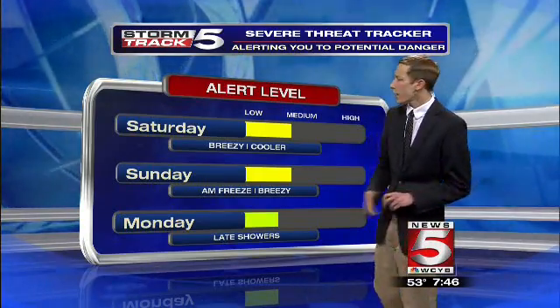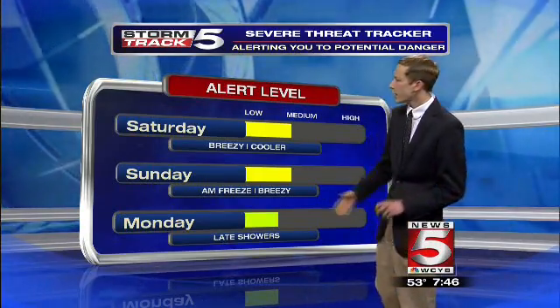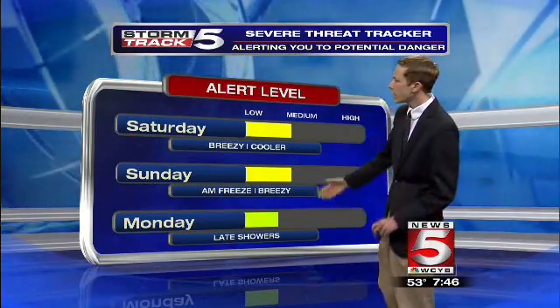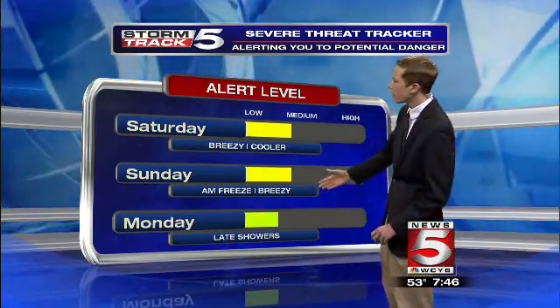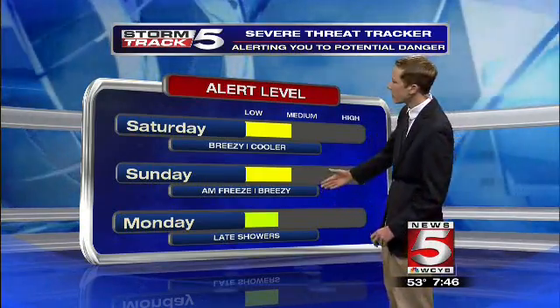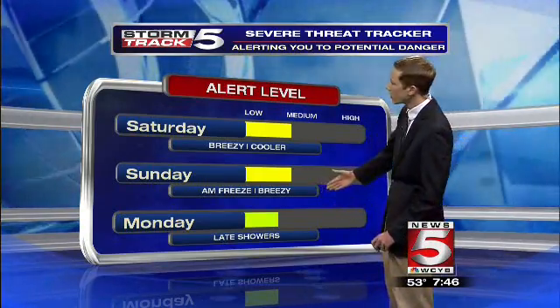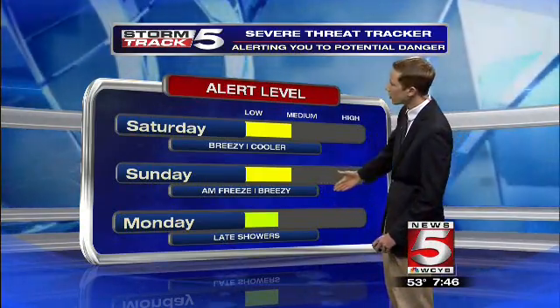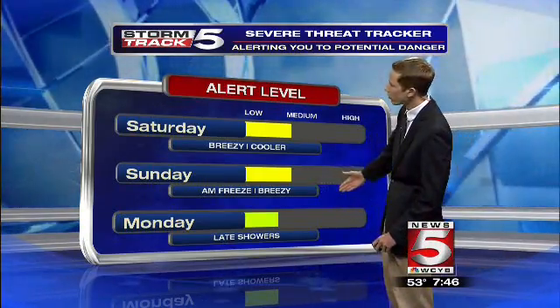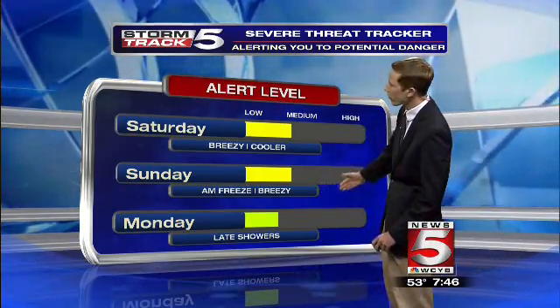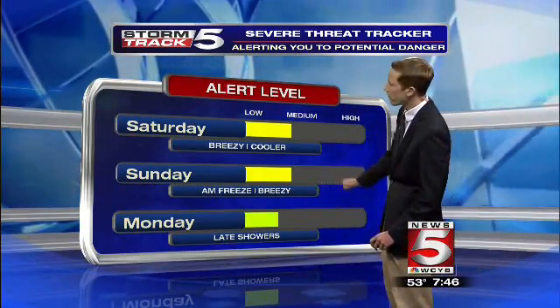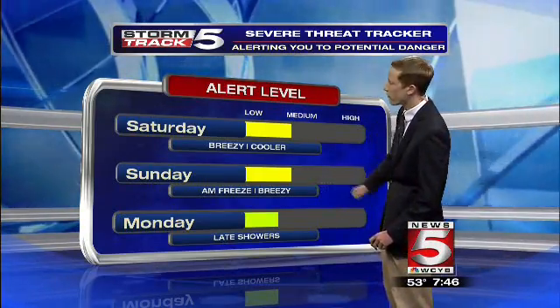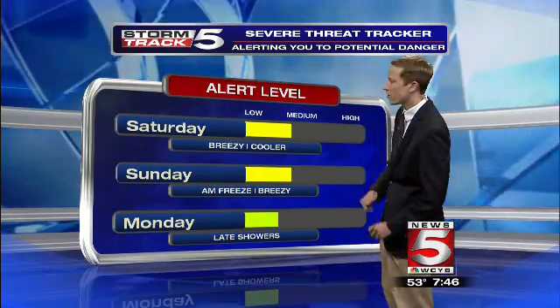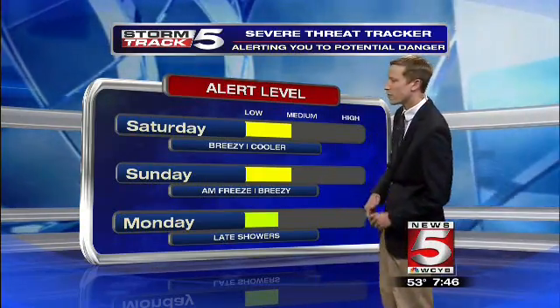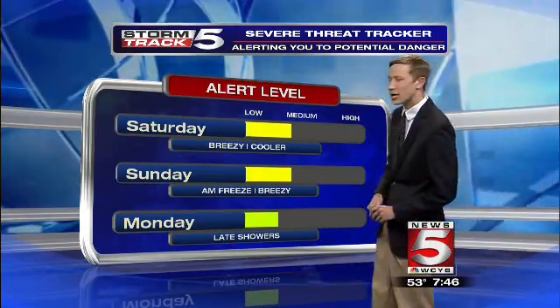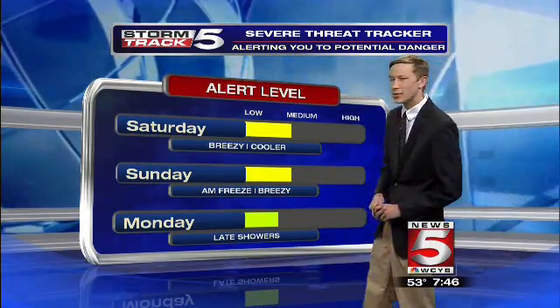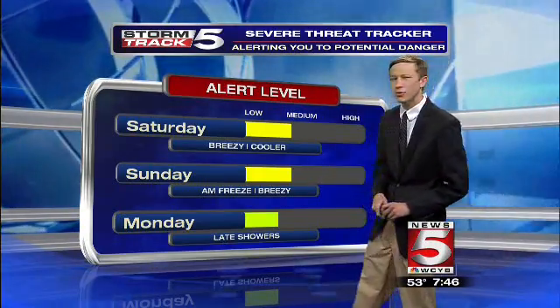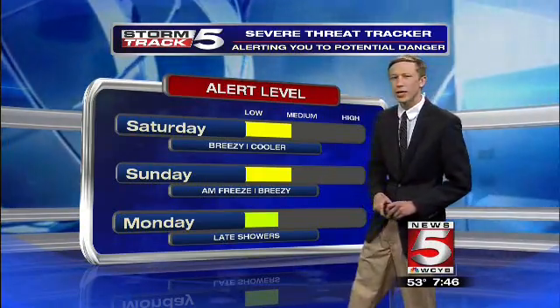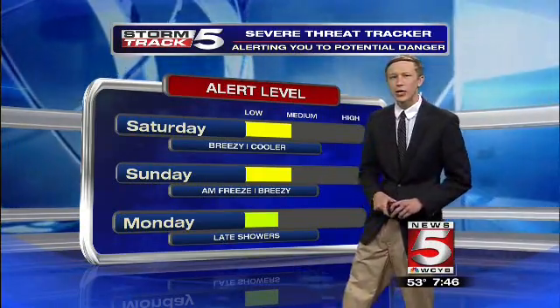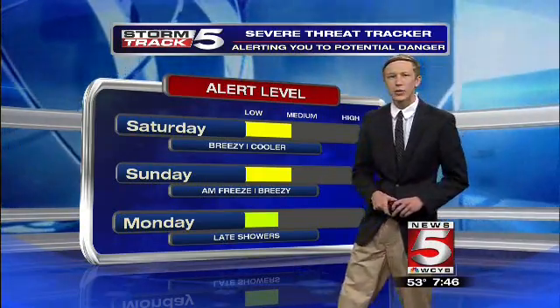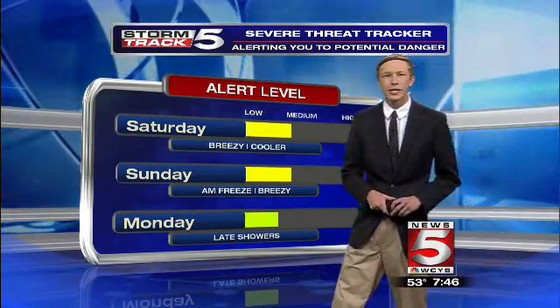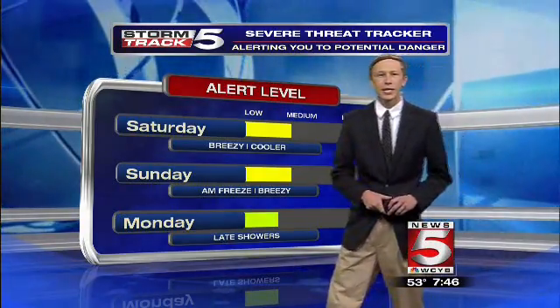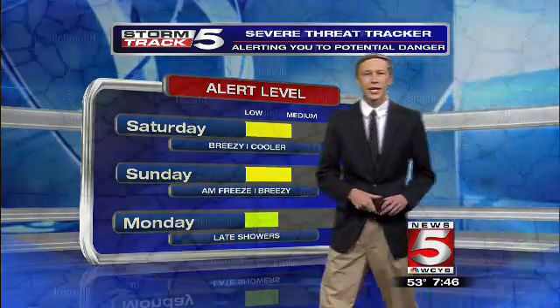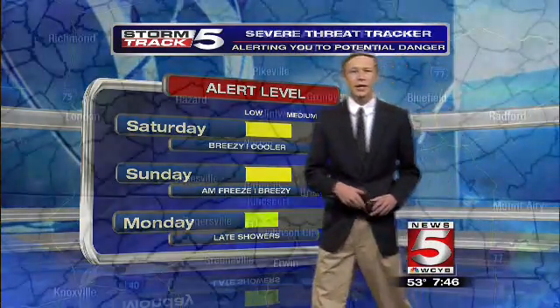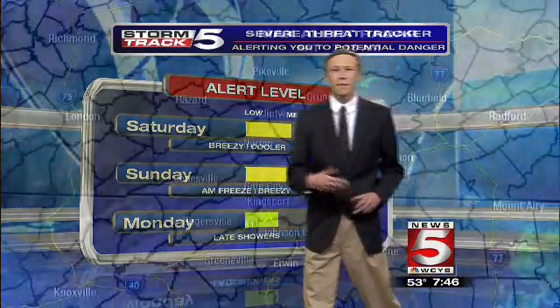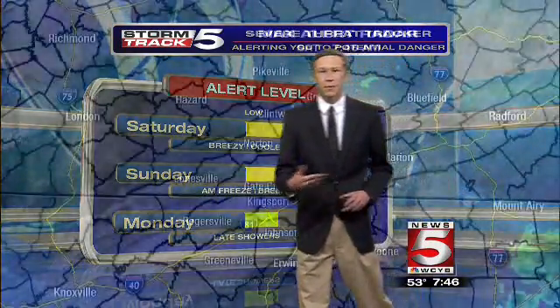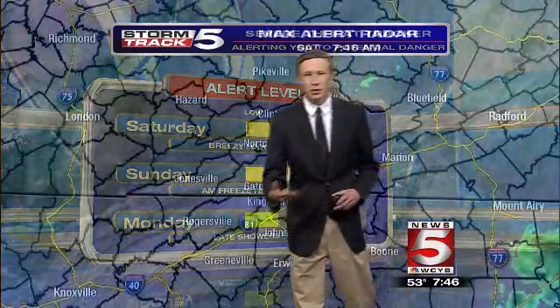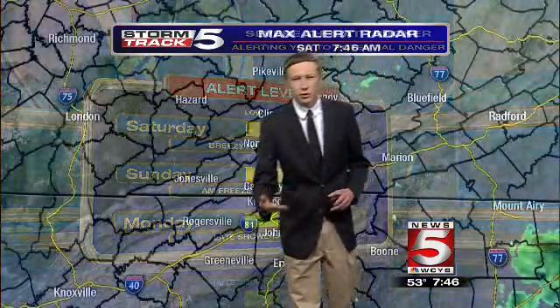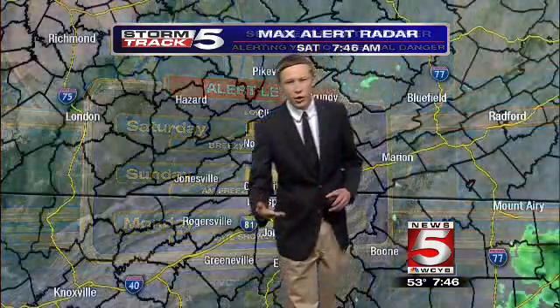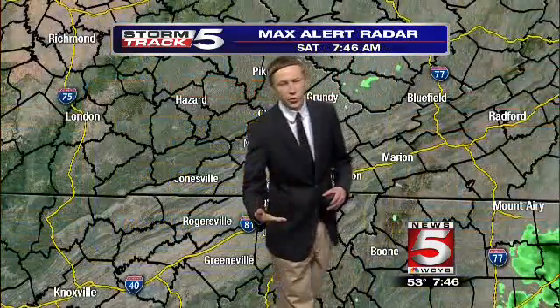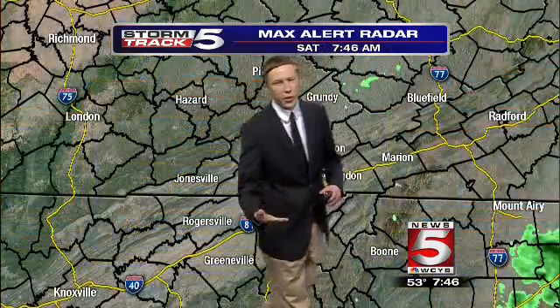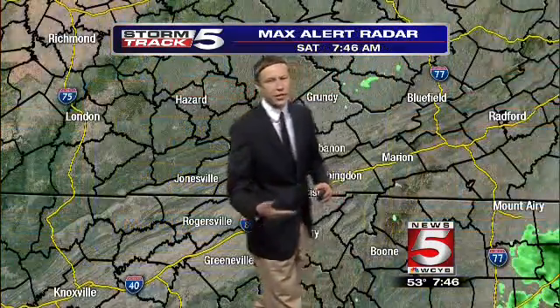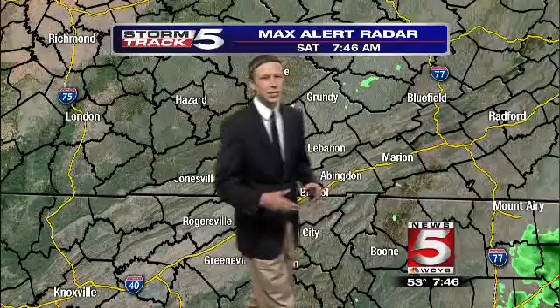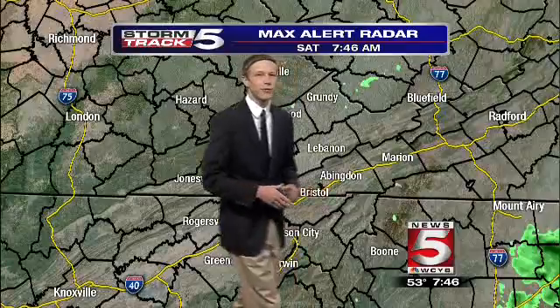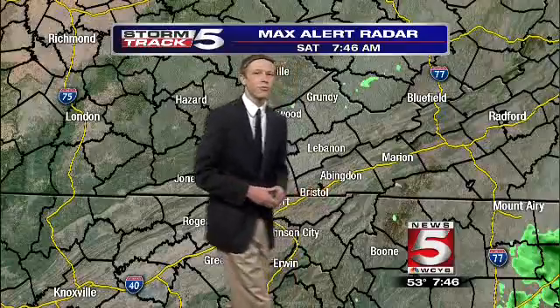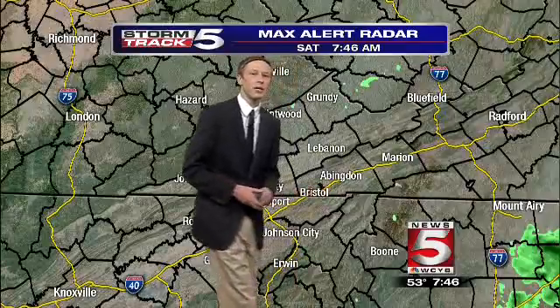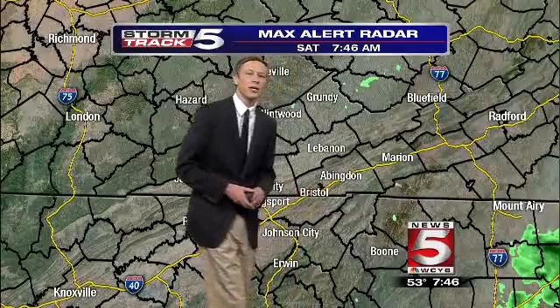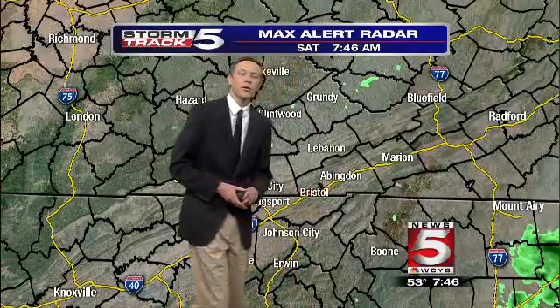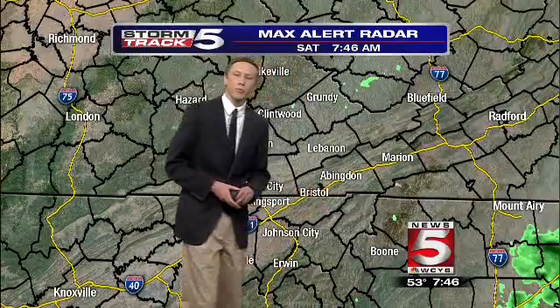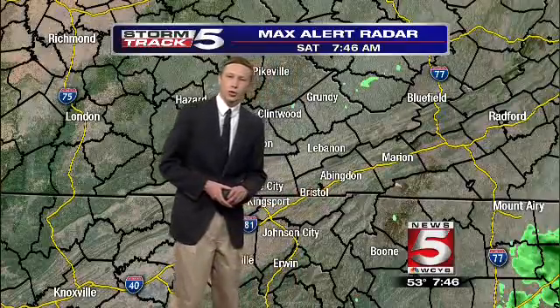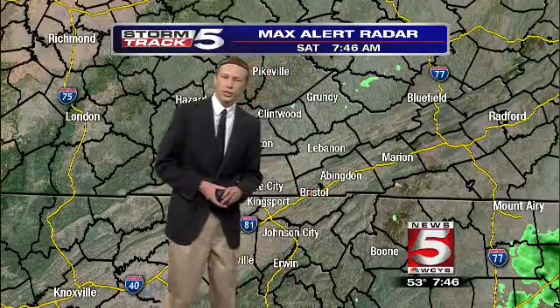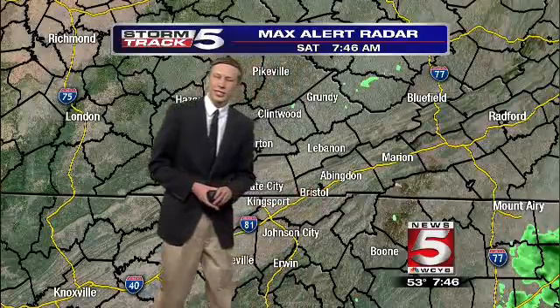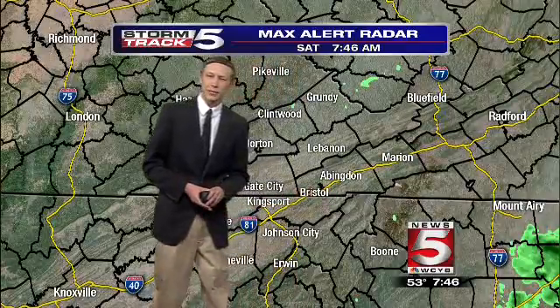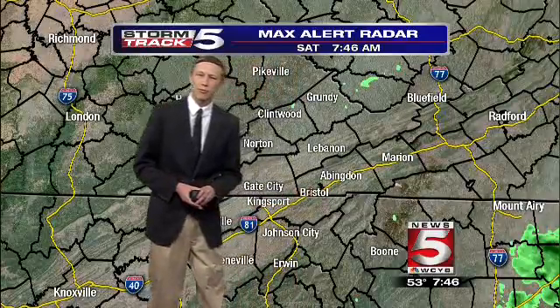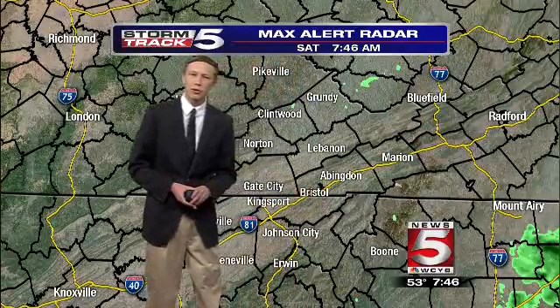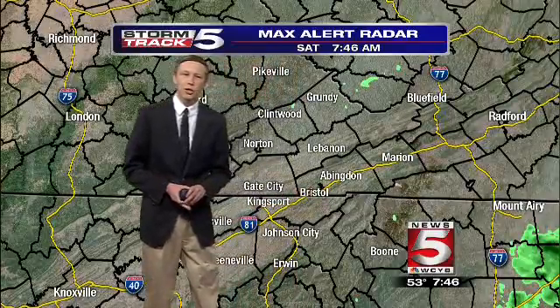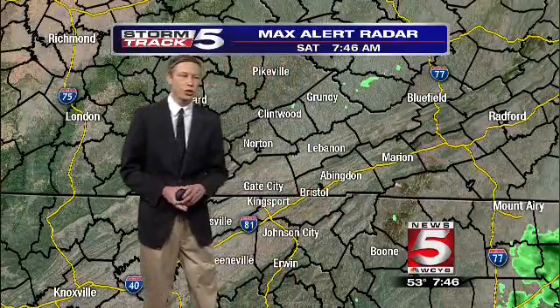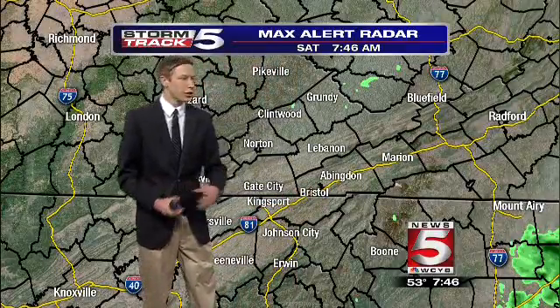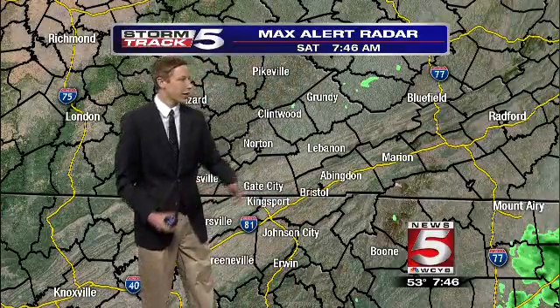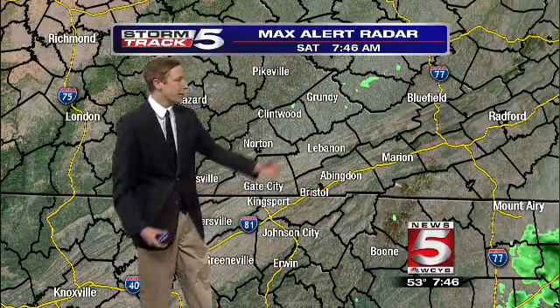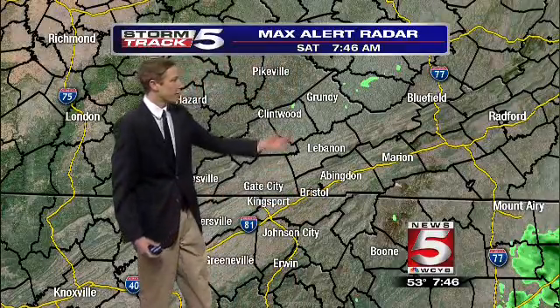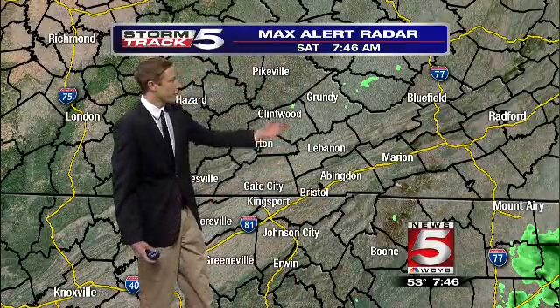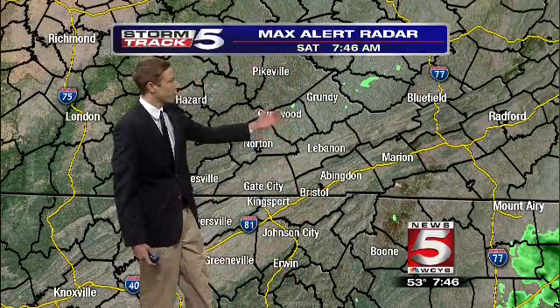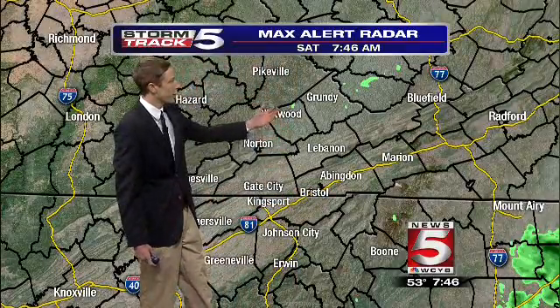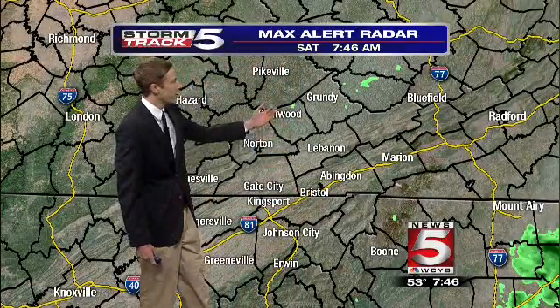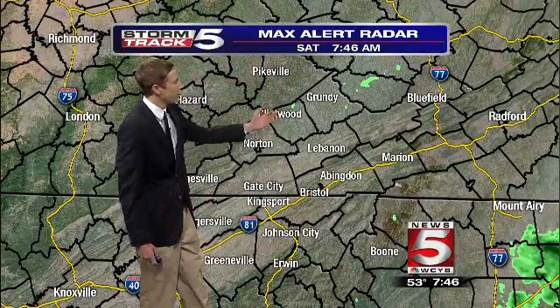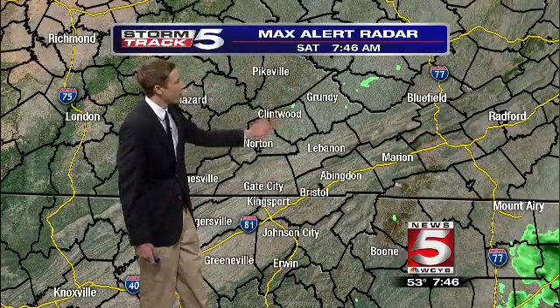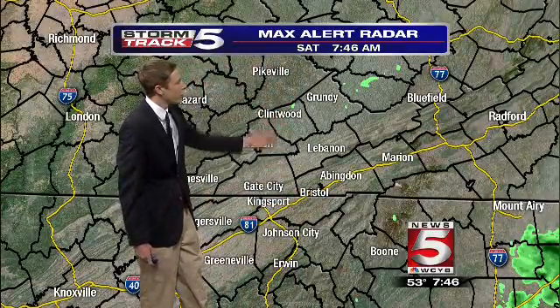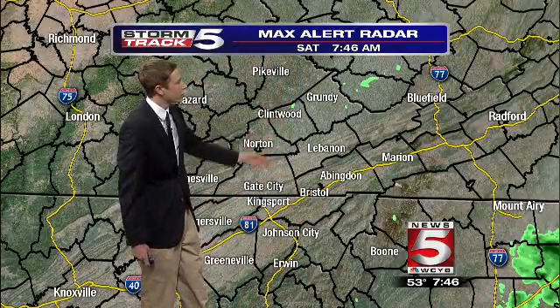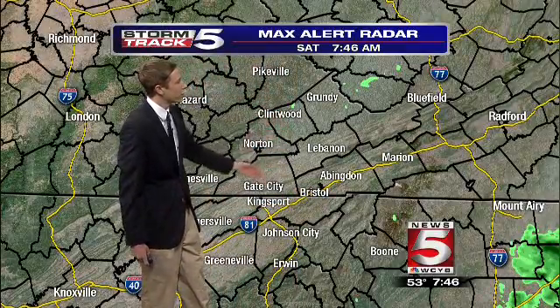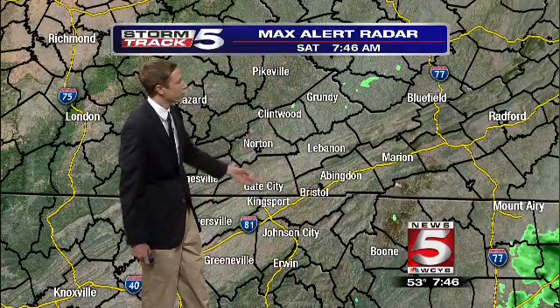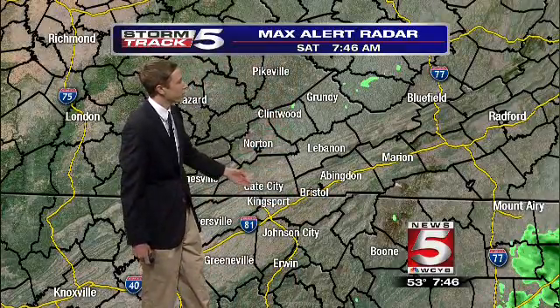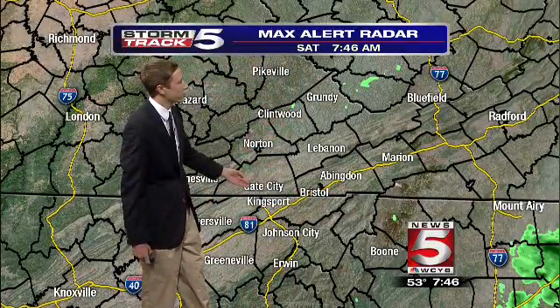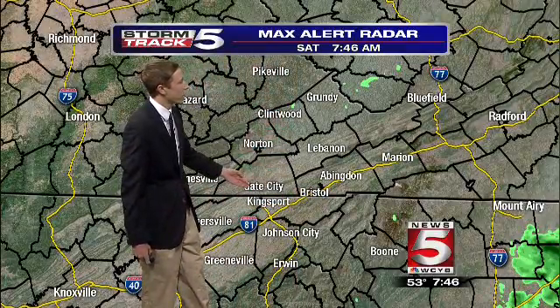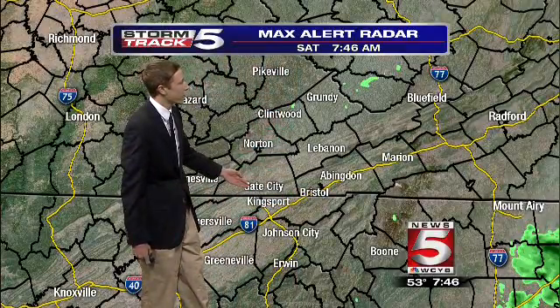Heading into Monday, a little bit of rainfall is possible later in the day, but otherwise I think we'll be sitting pretty good on our severe threat tracker.